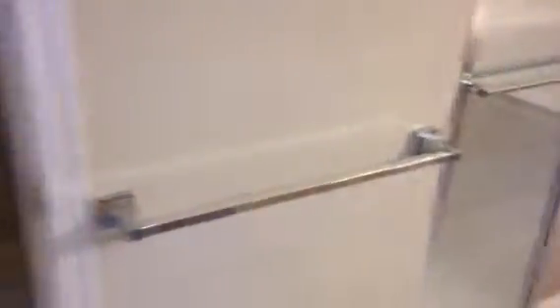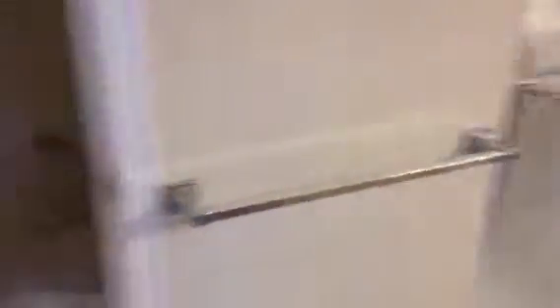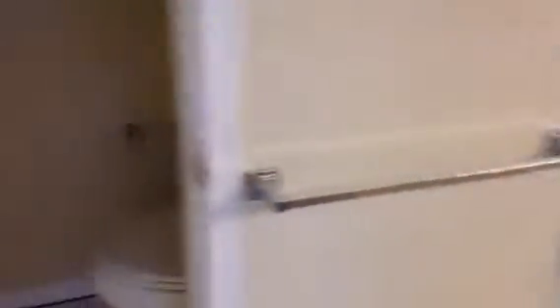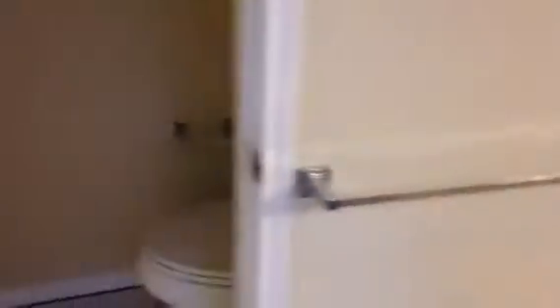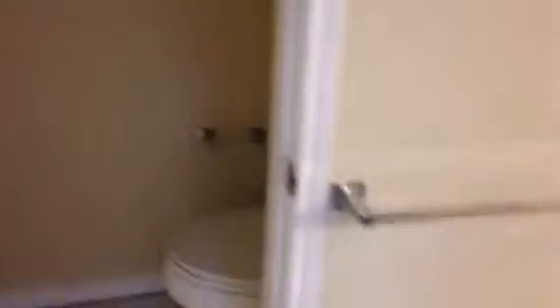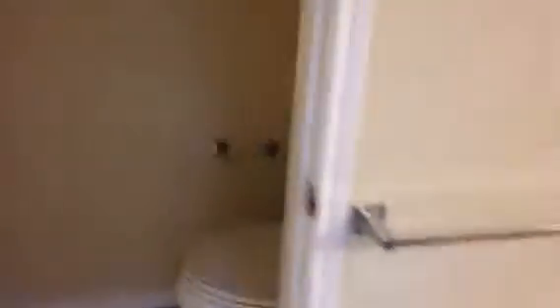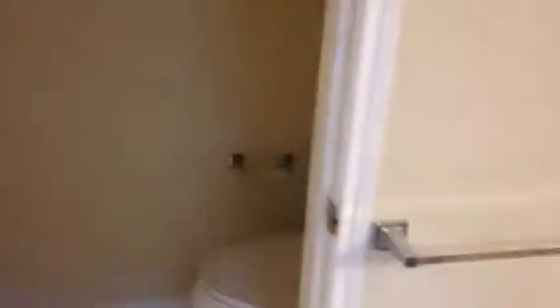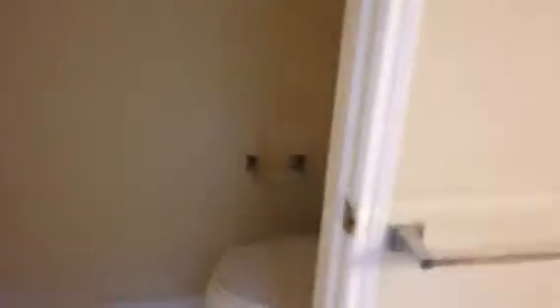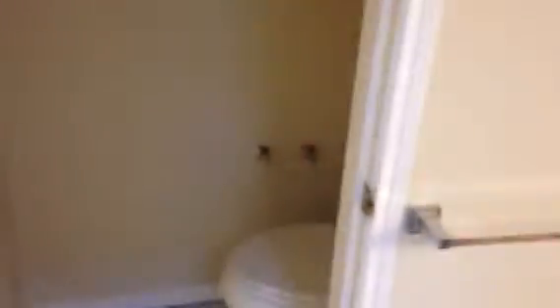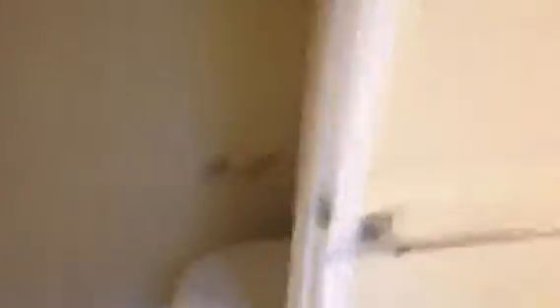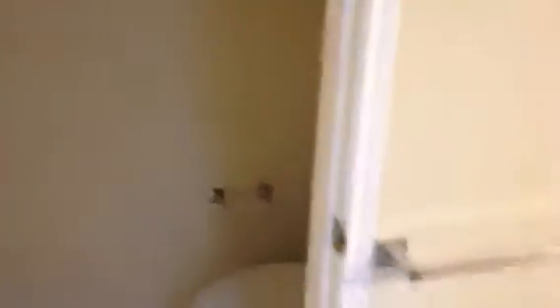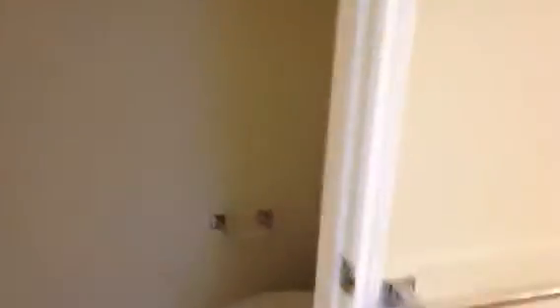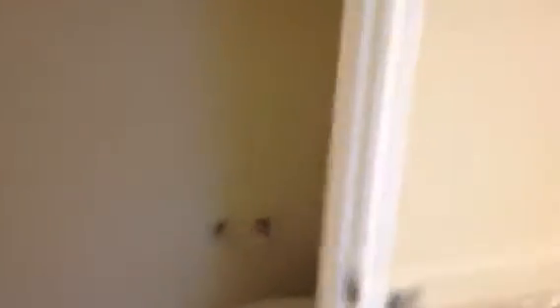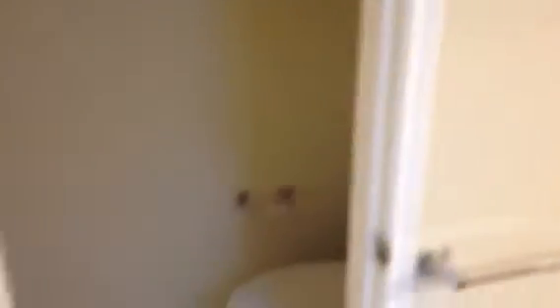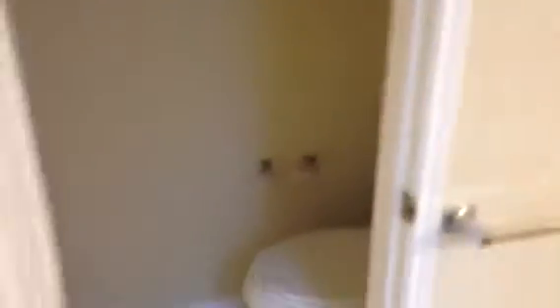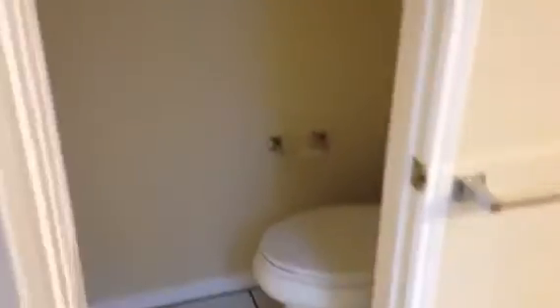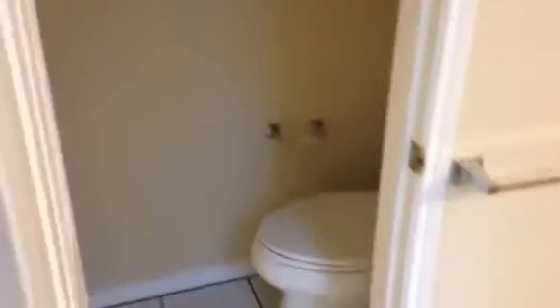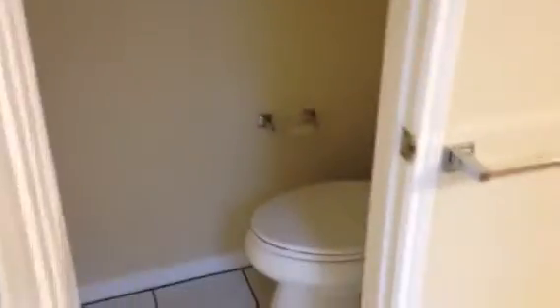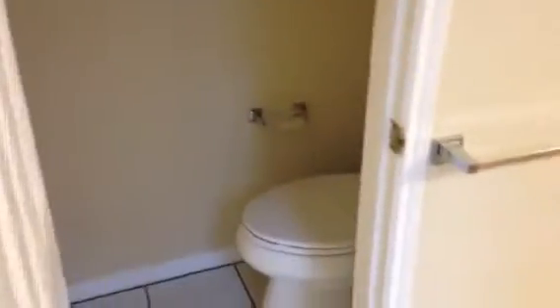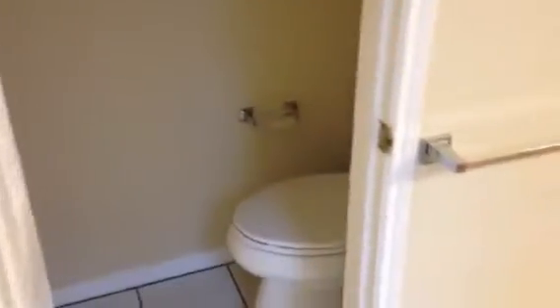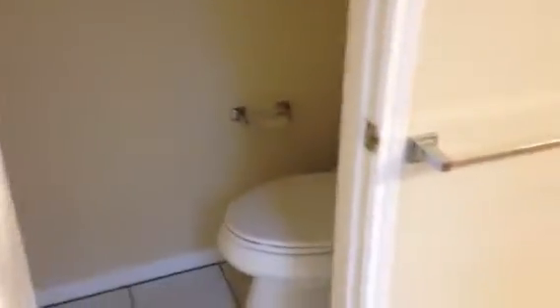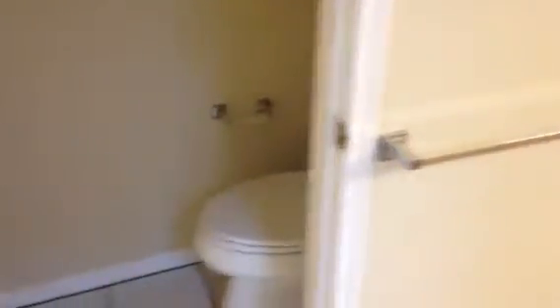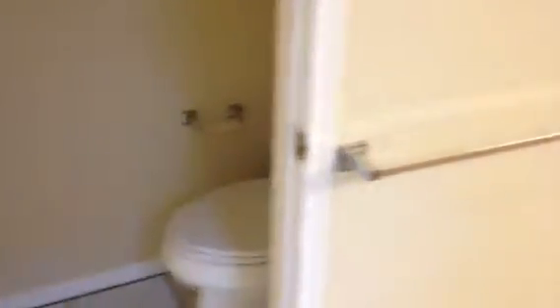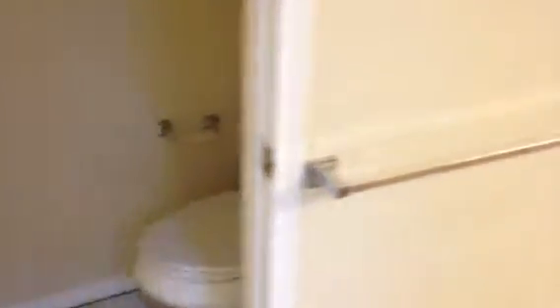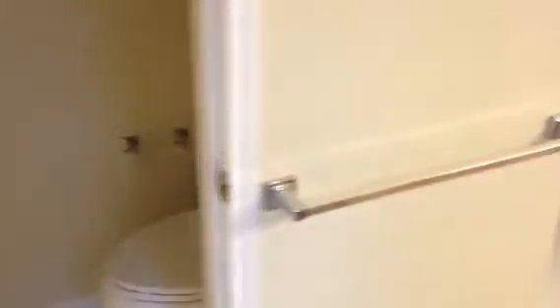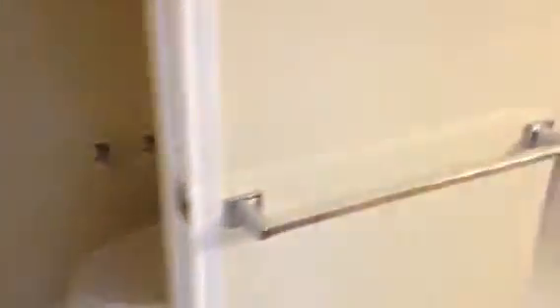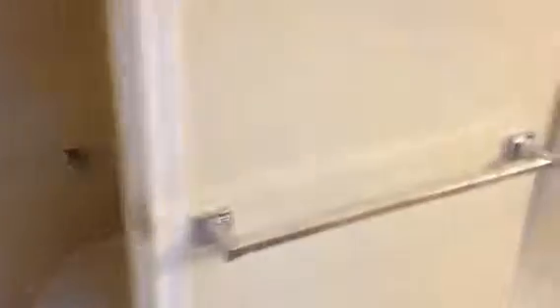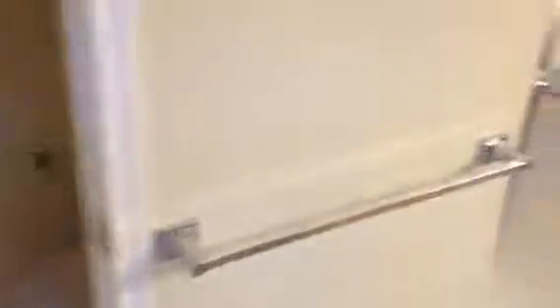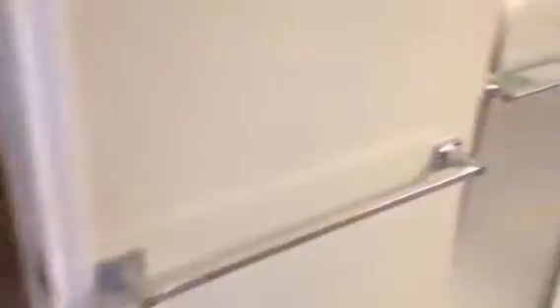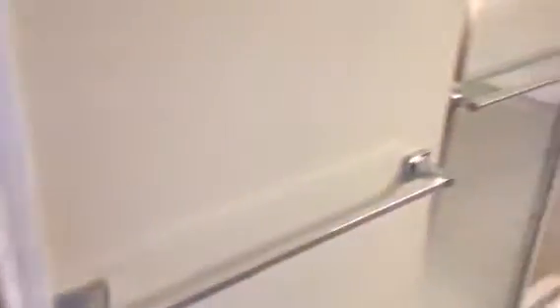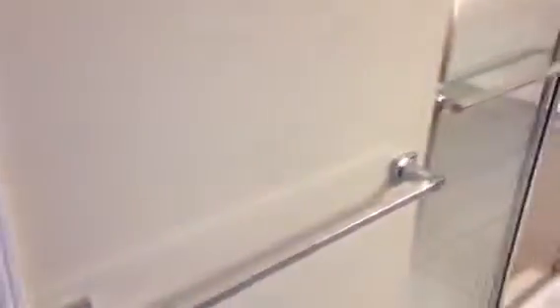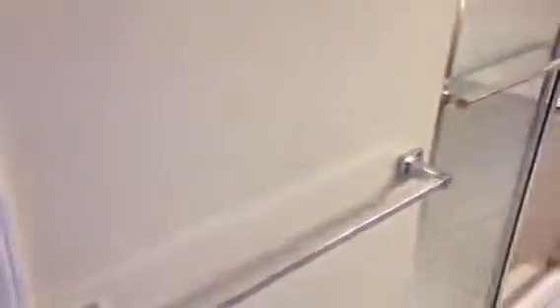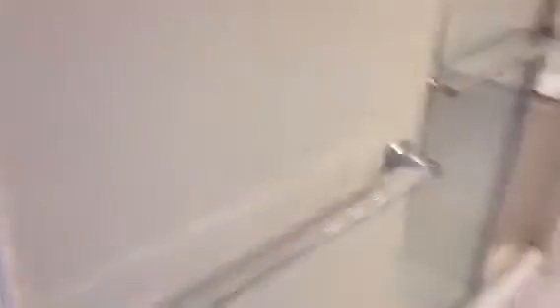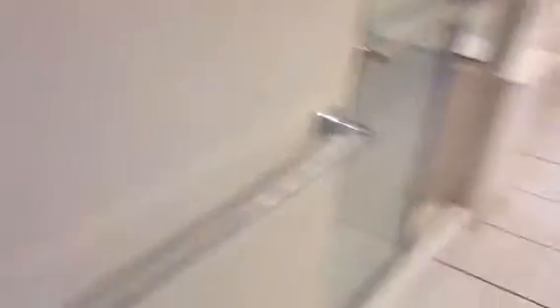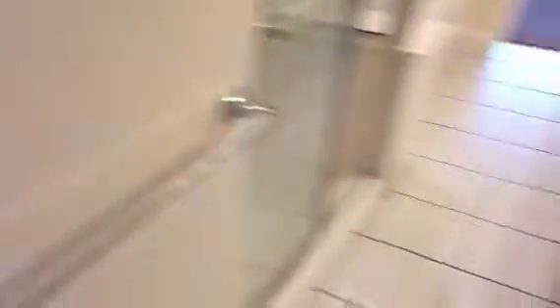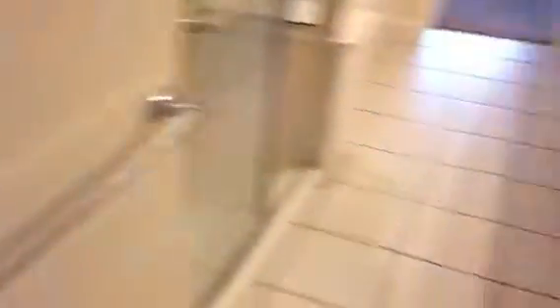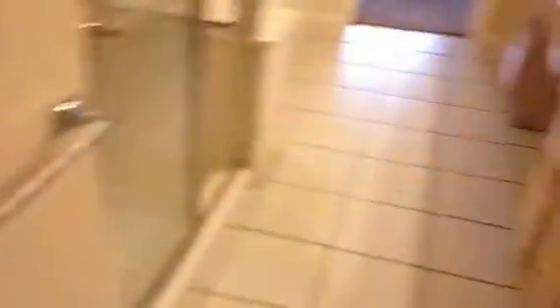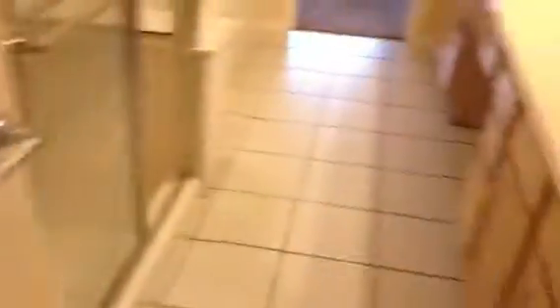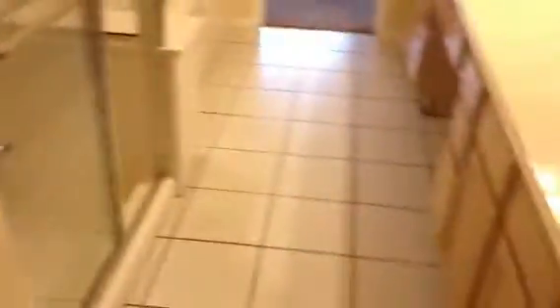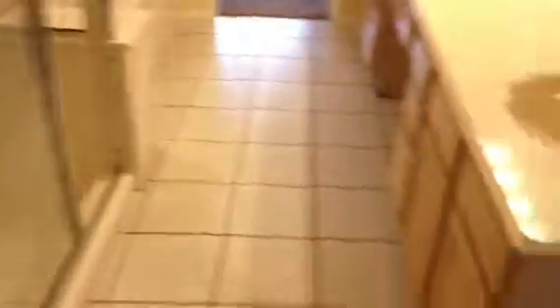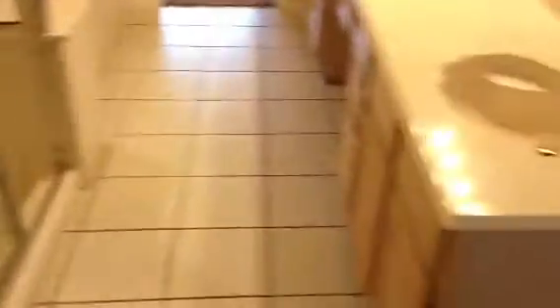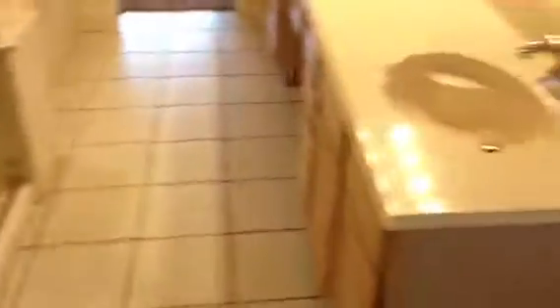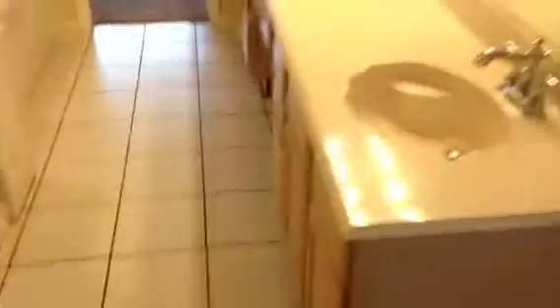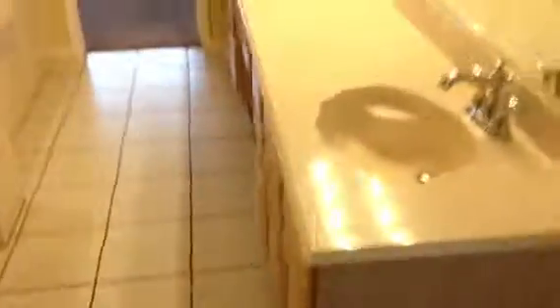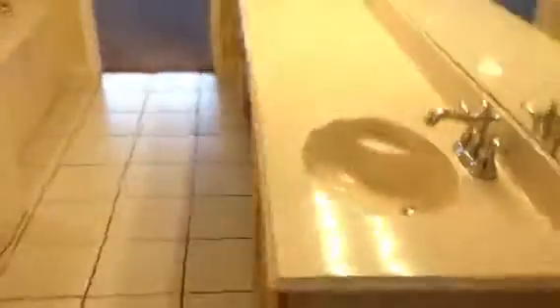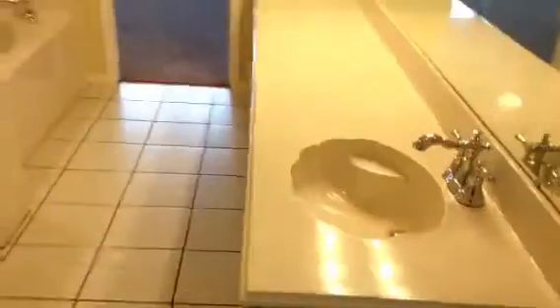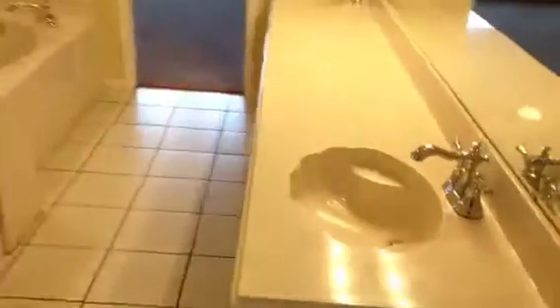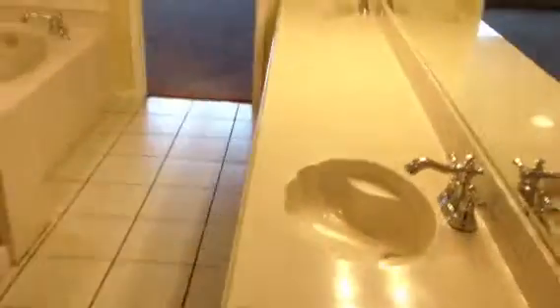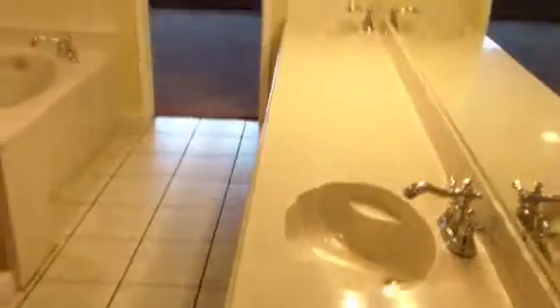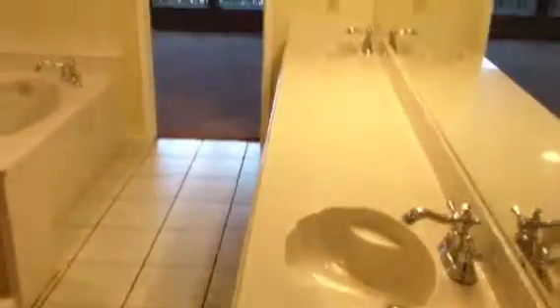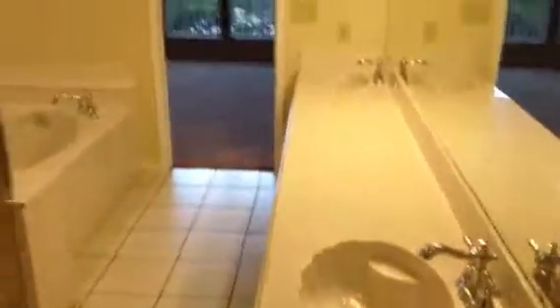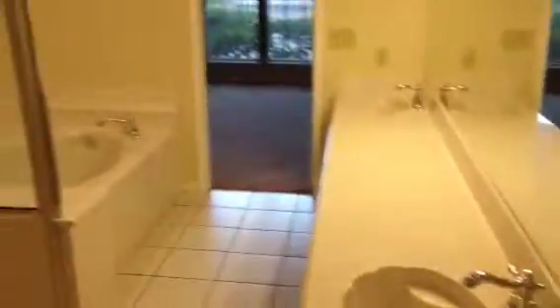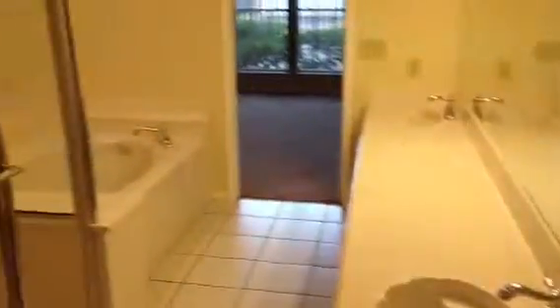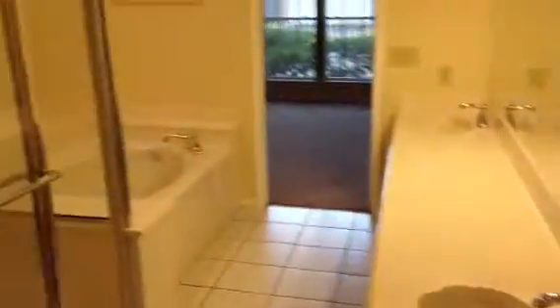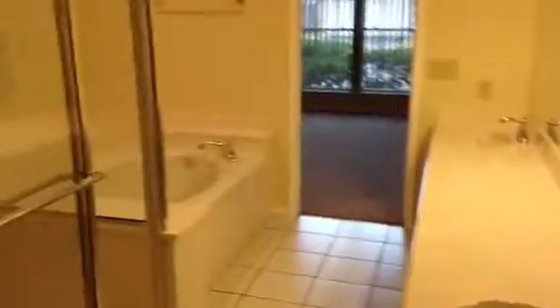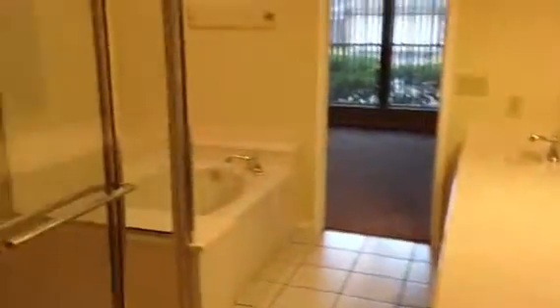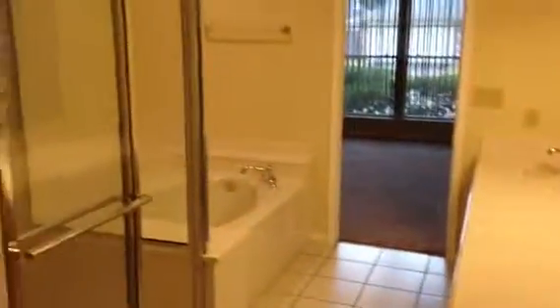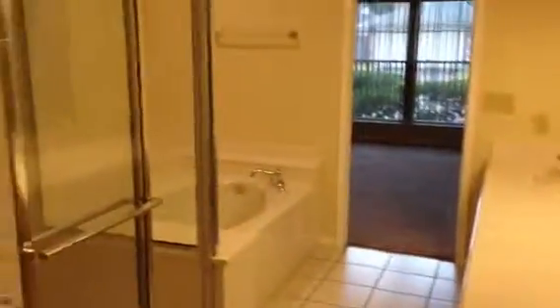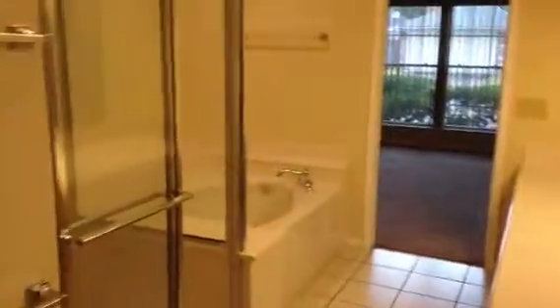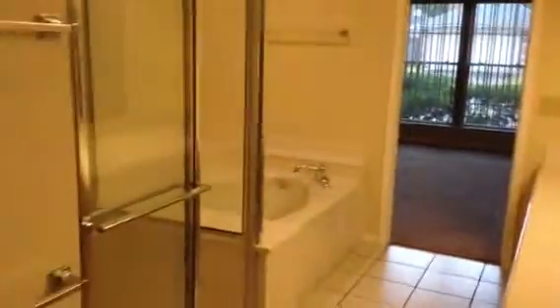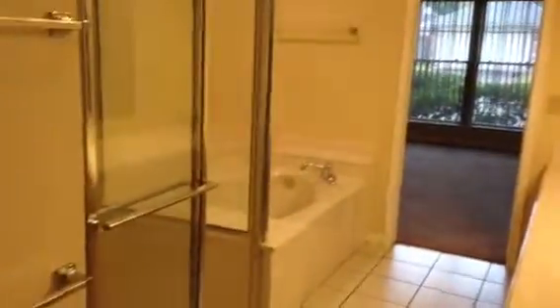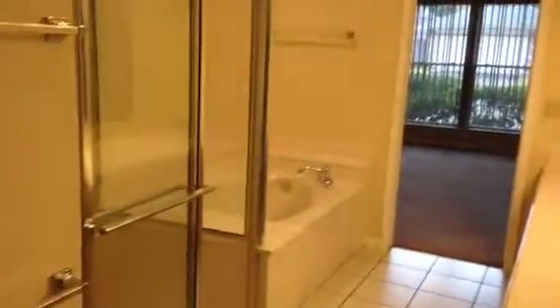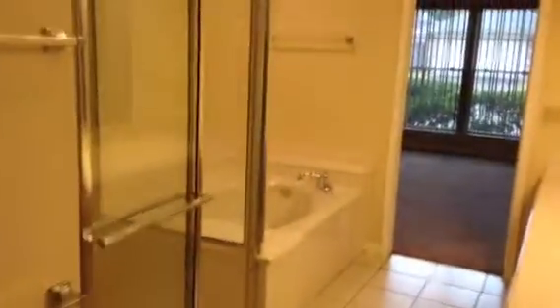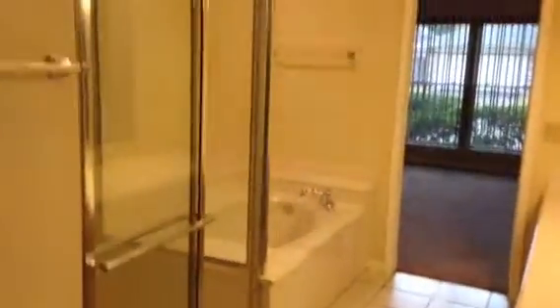And your commode area is private. So there's the master bath.